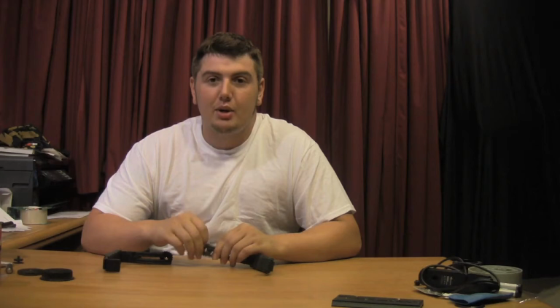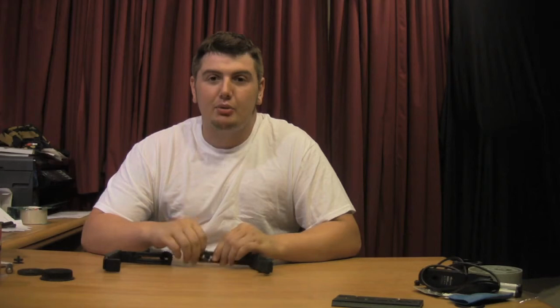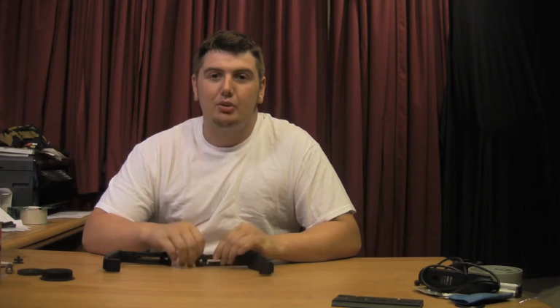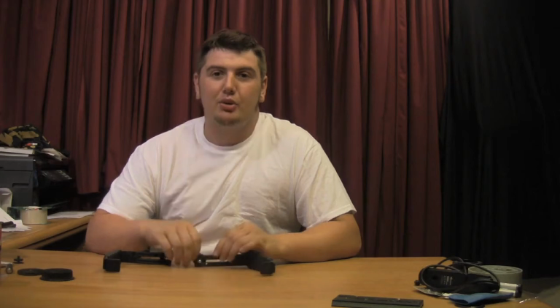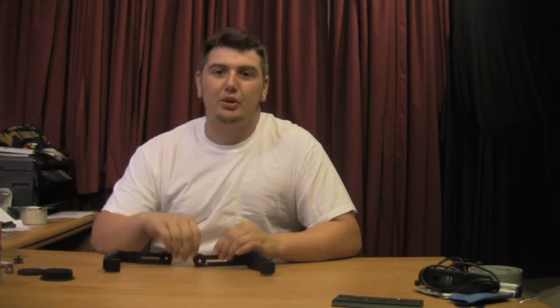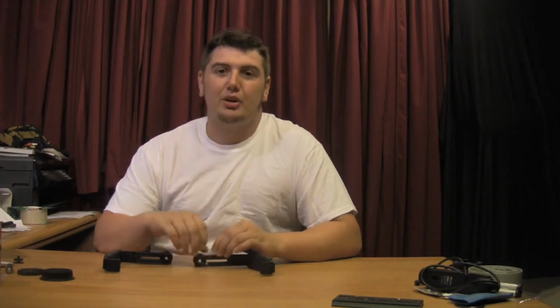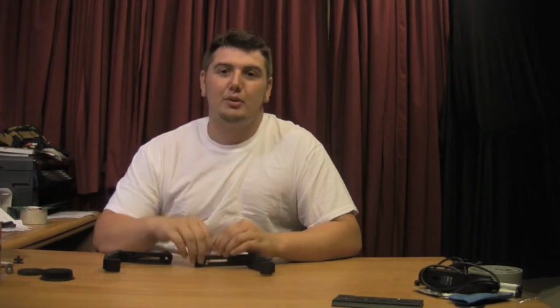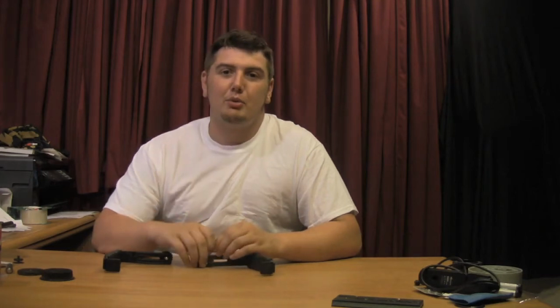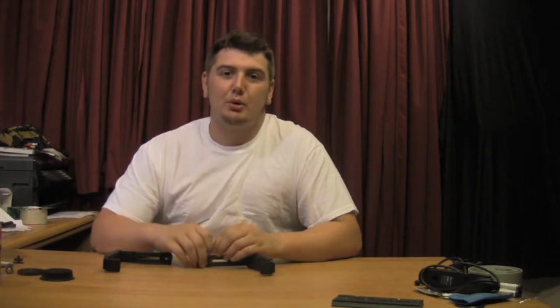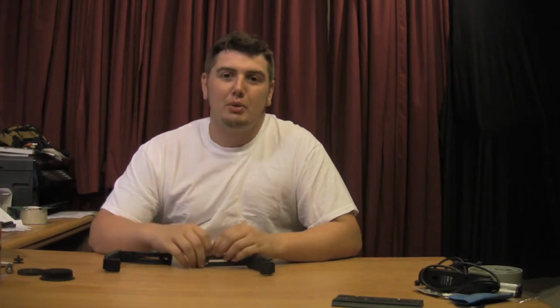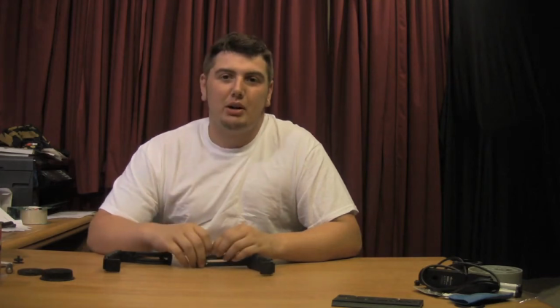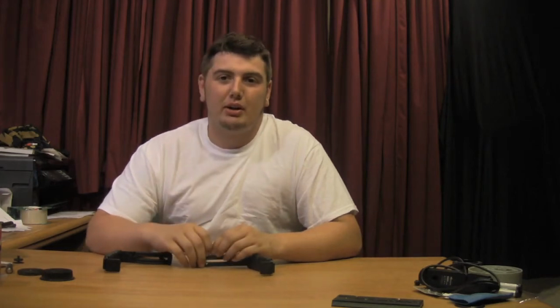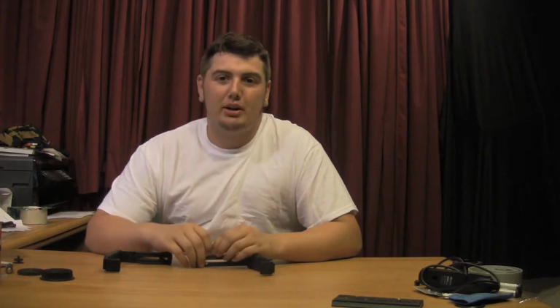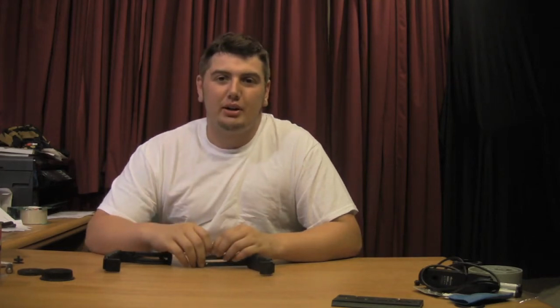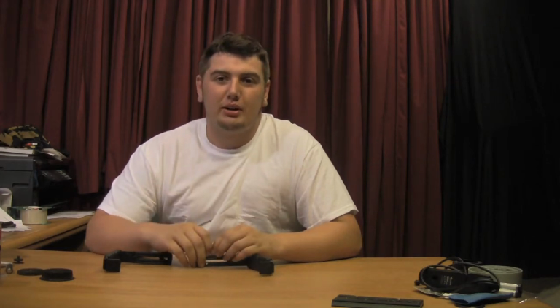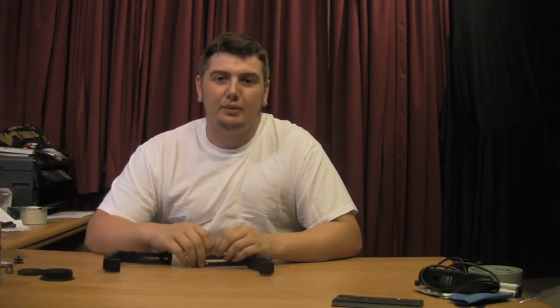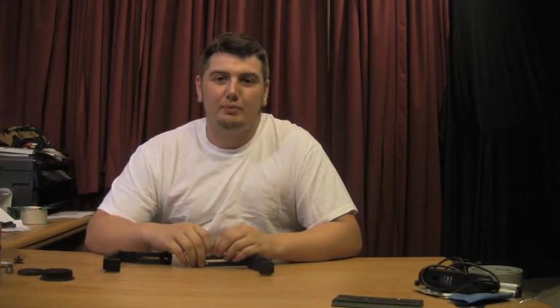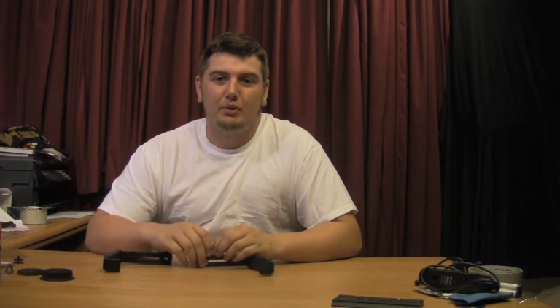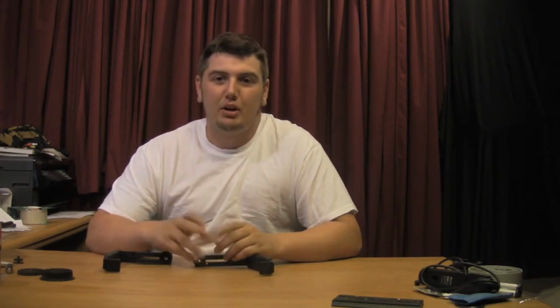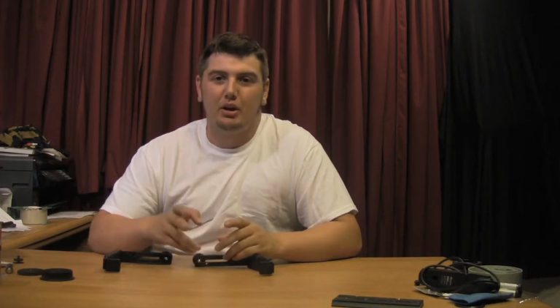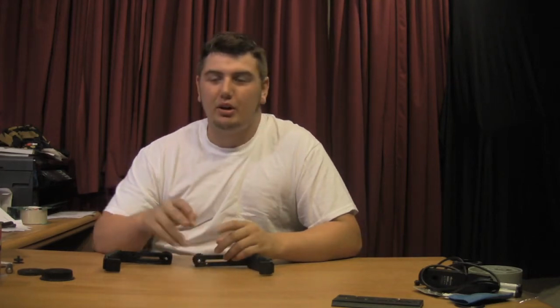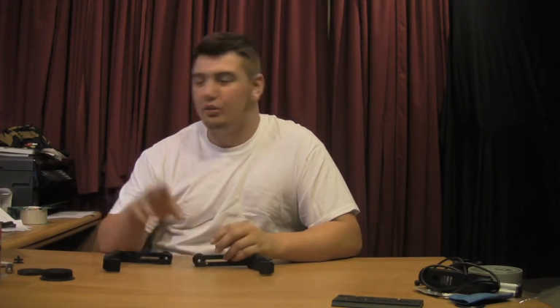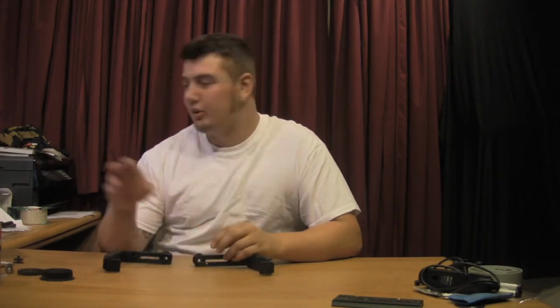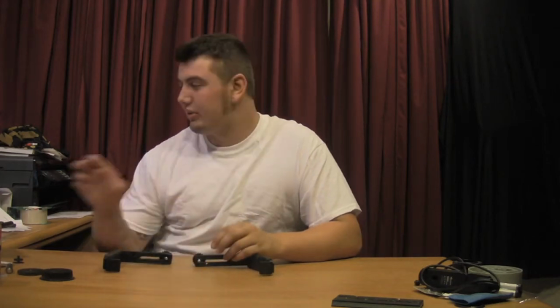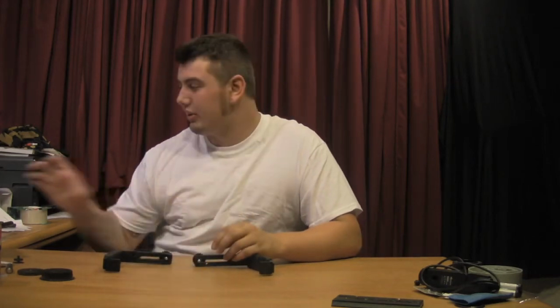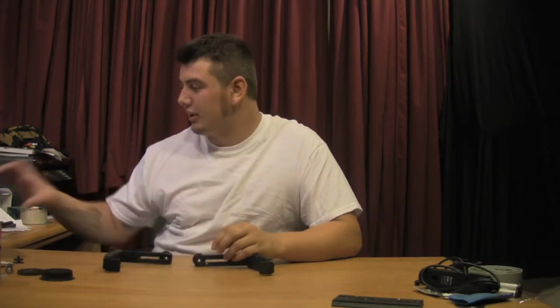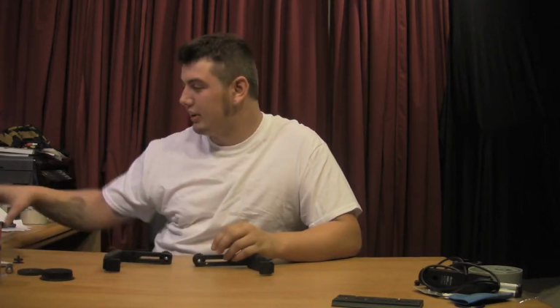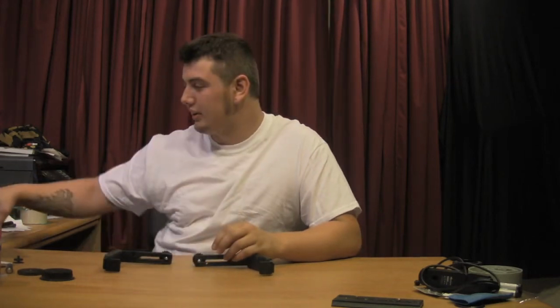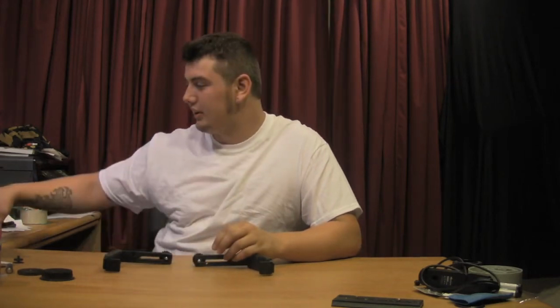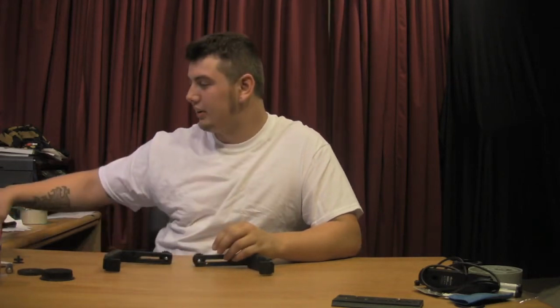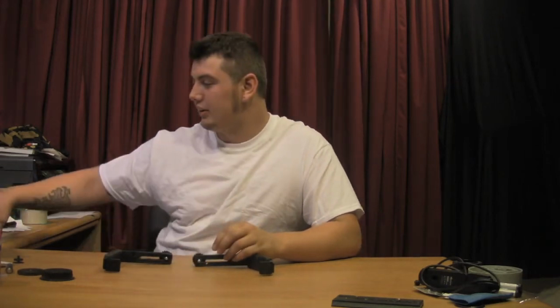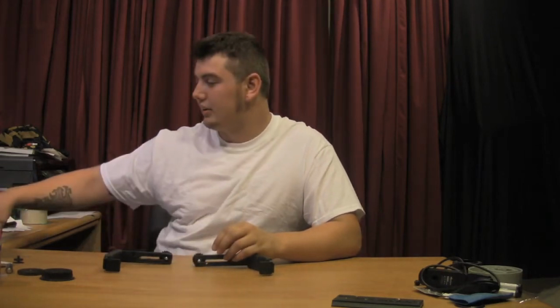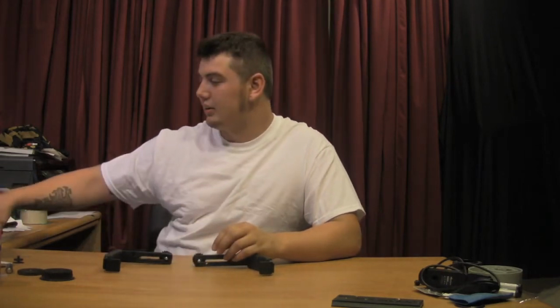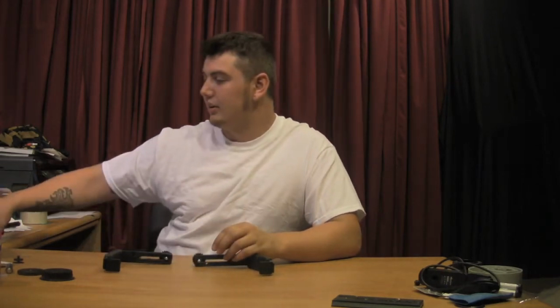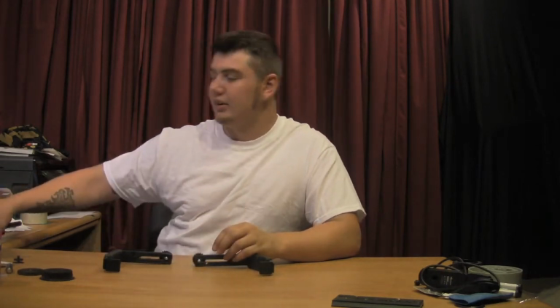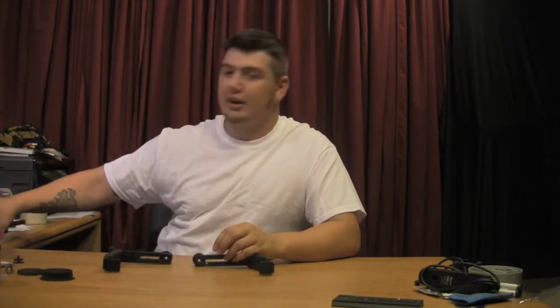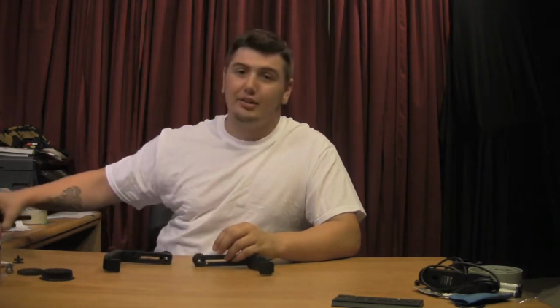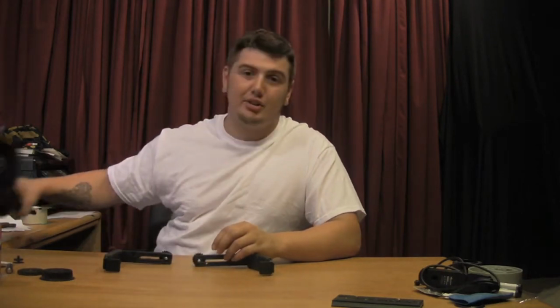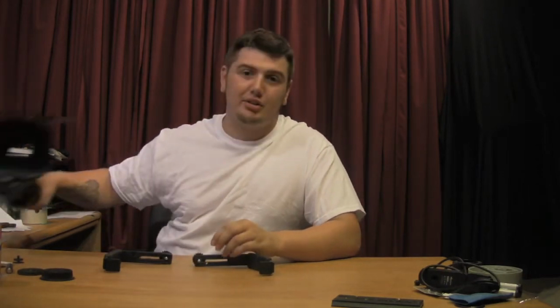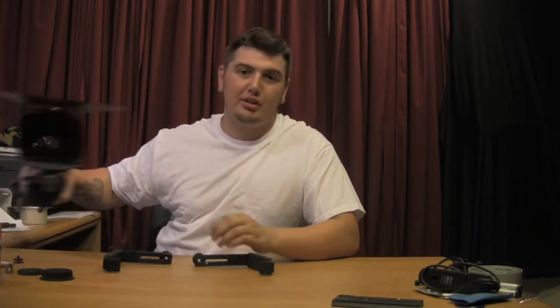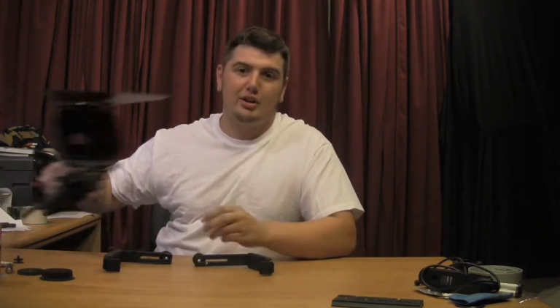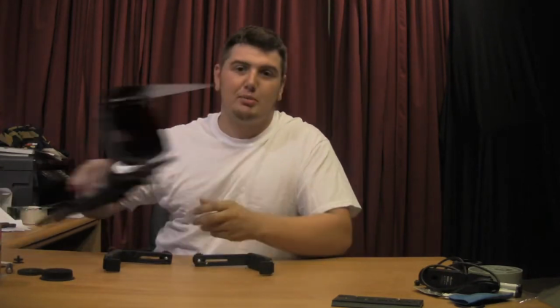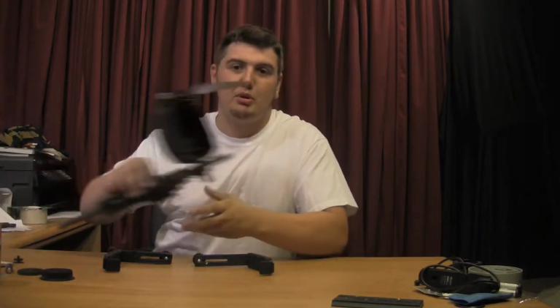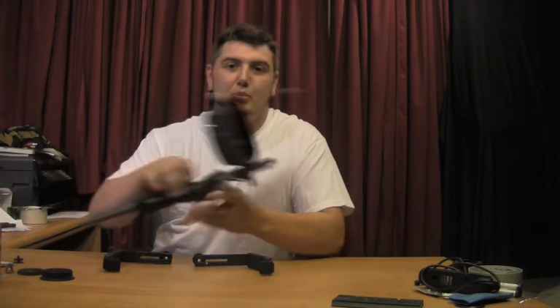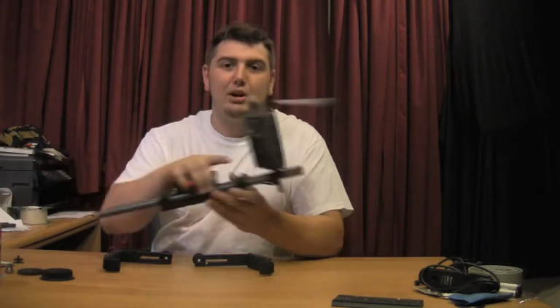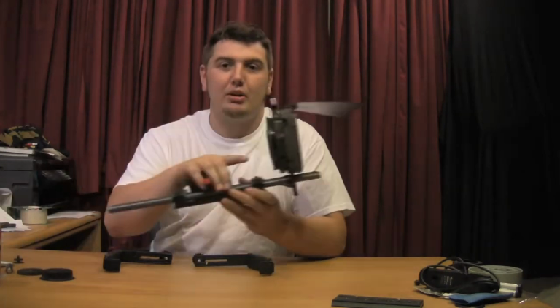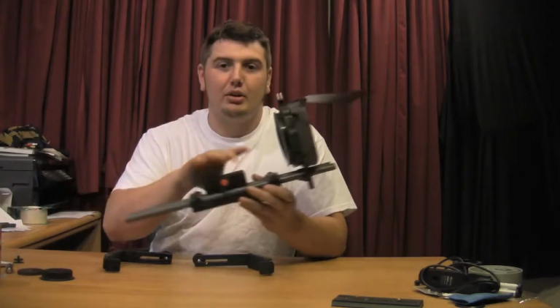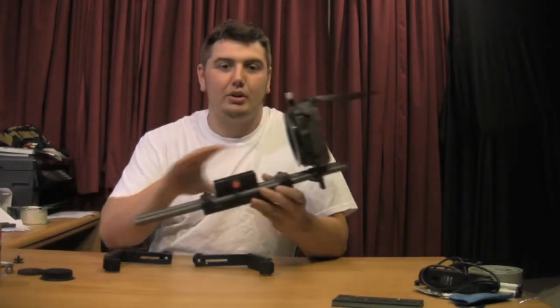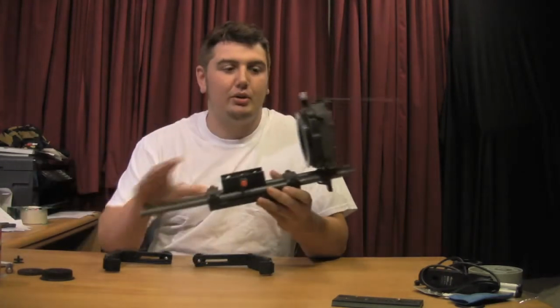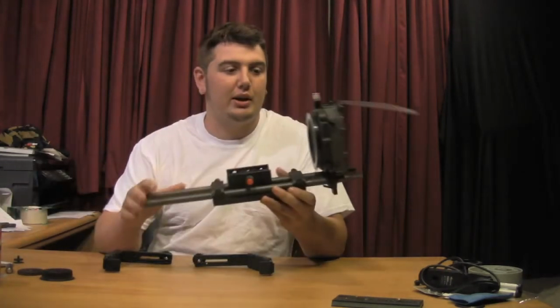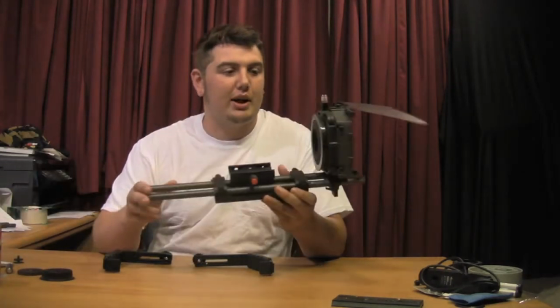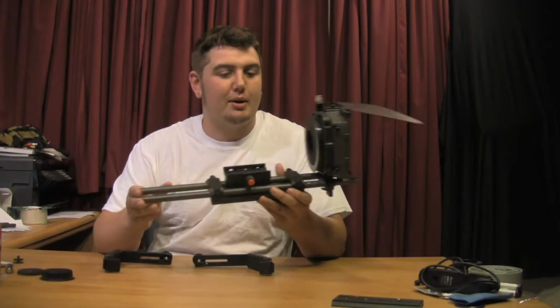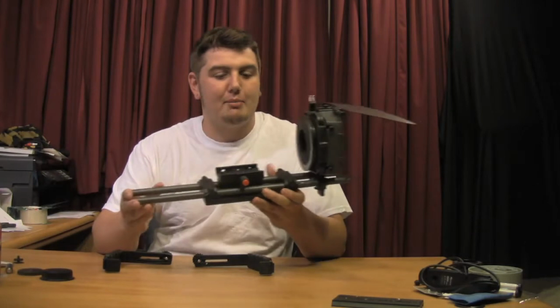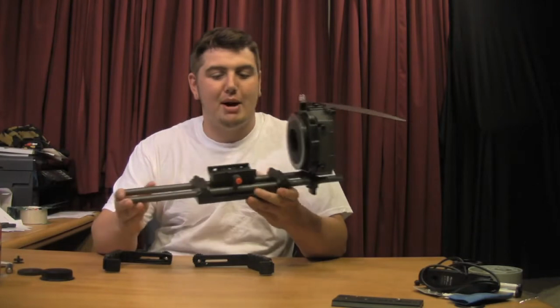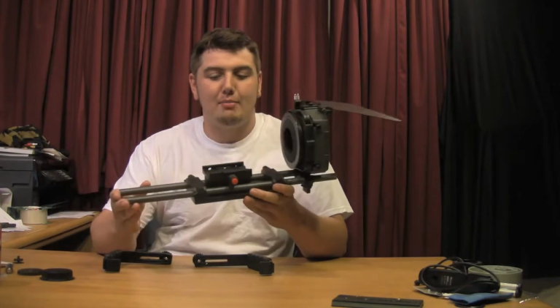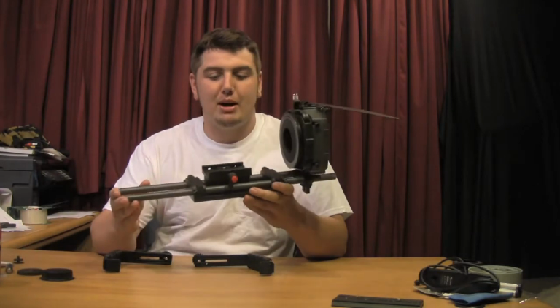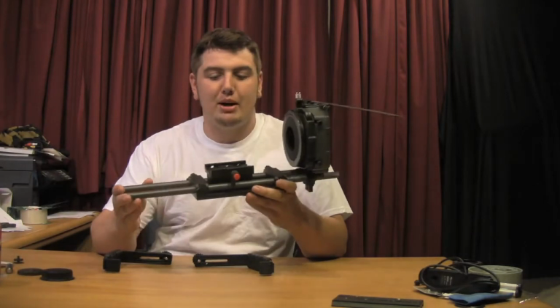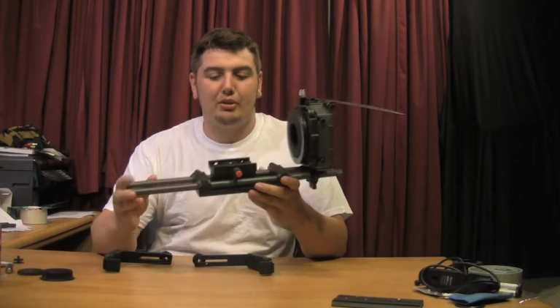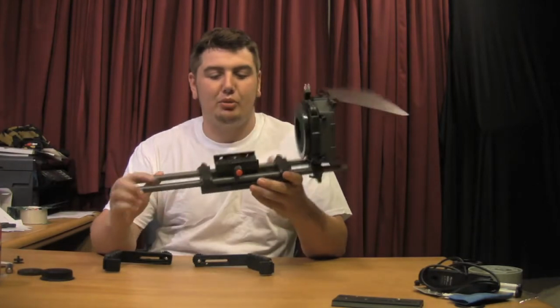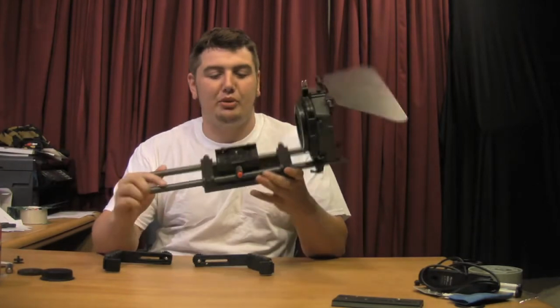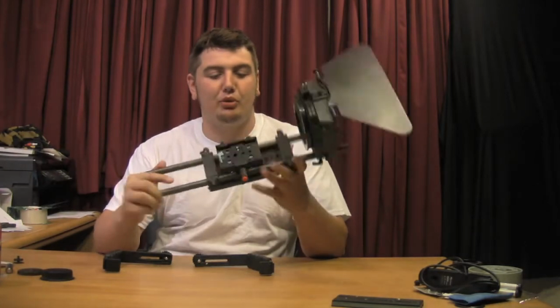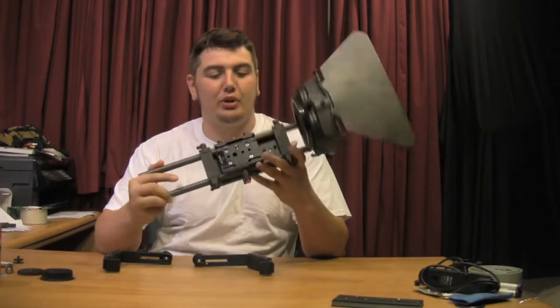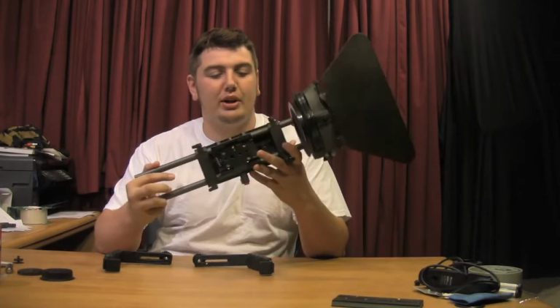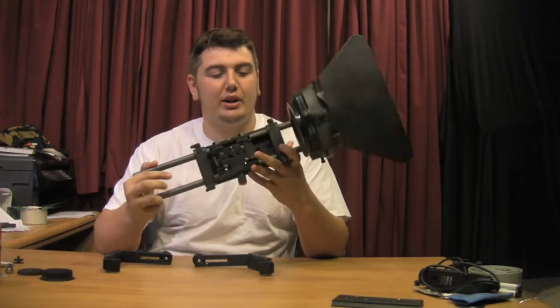Hey, what's going on? I'm Mark Berry here. A while ago I got a matte box with a rig.